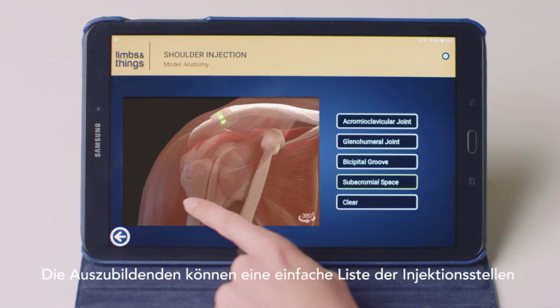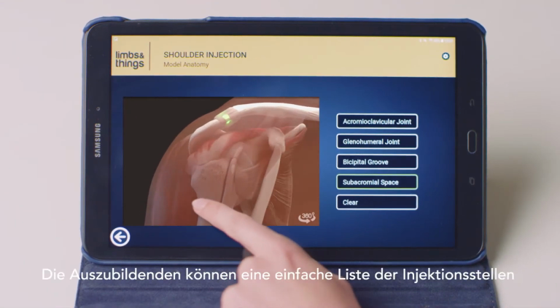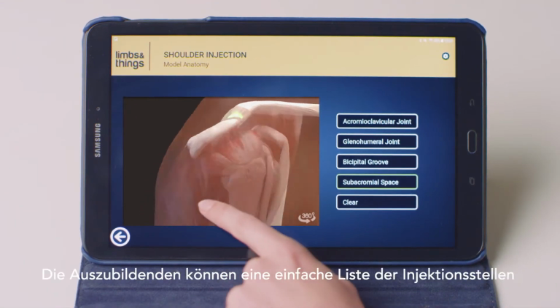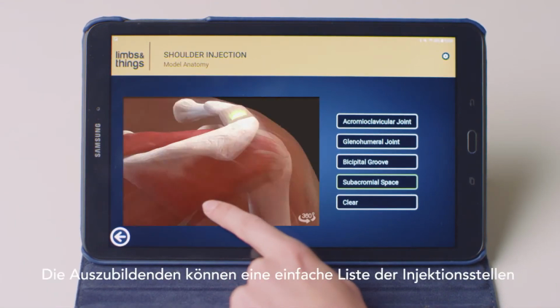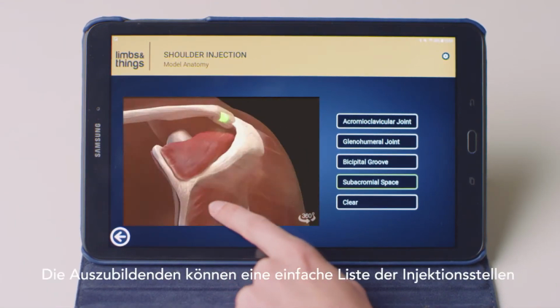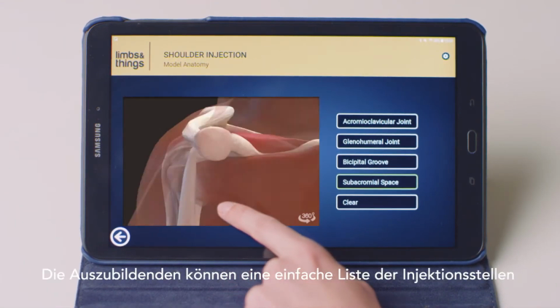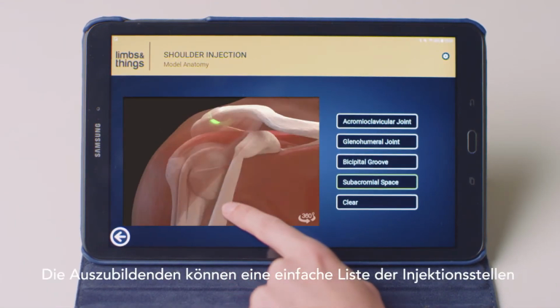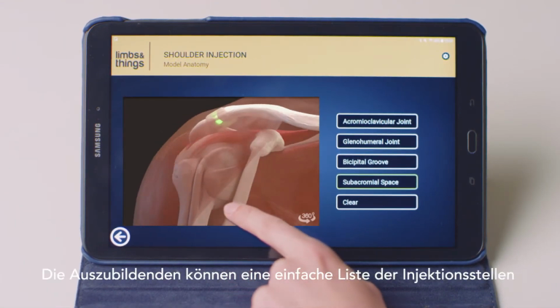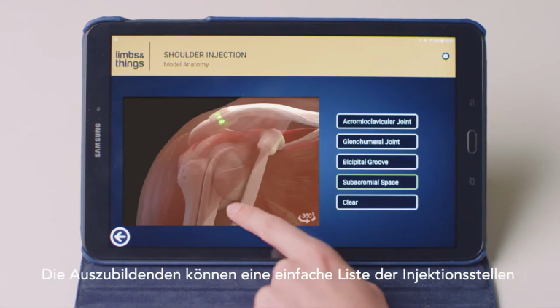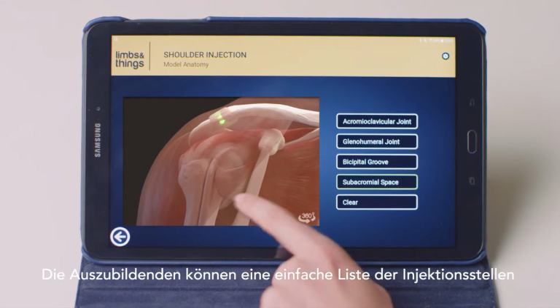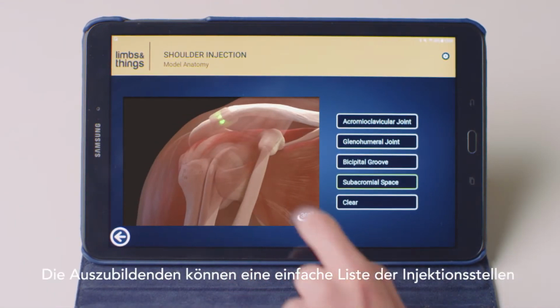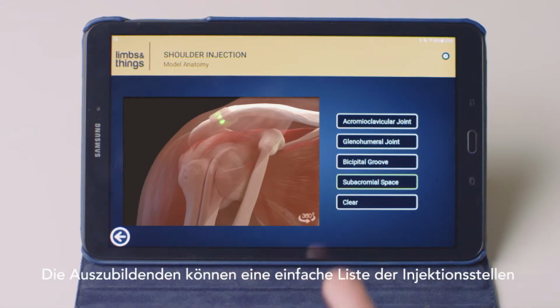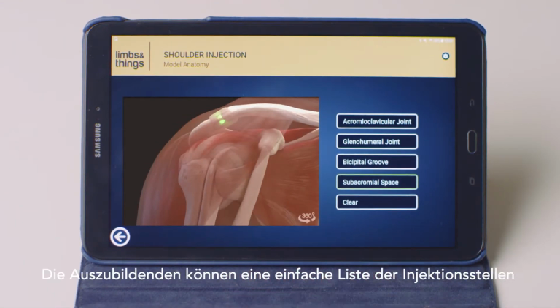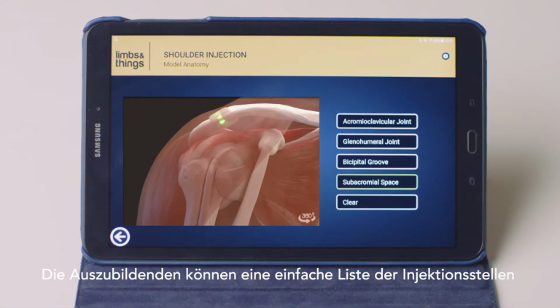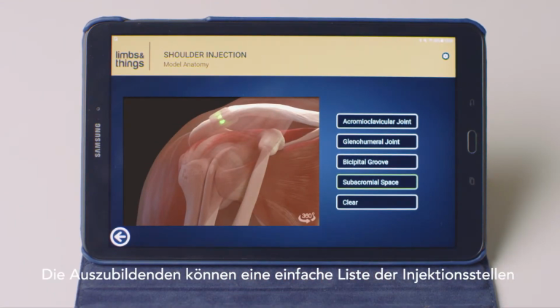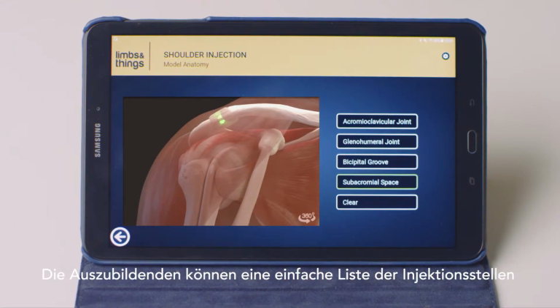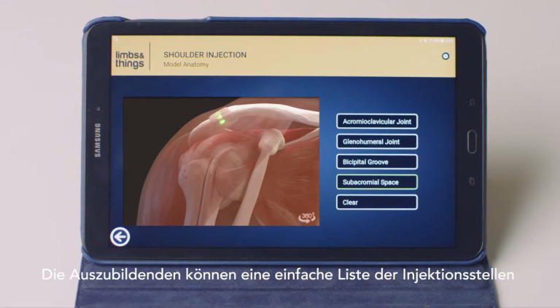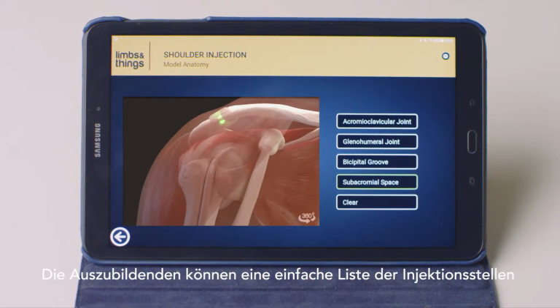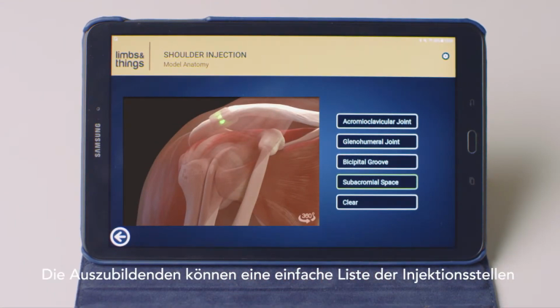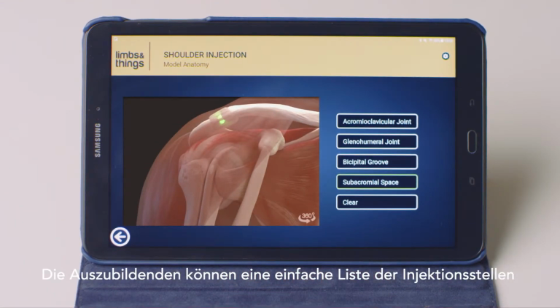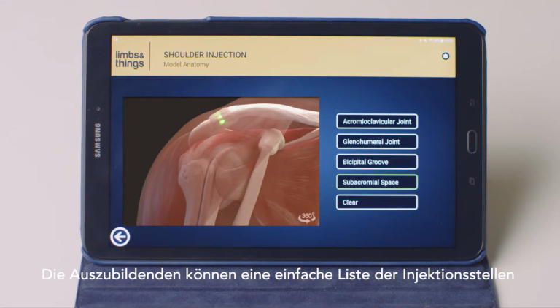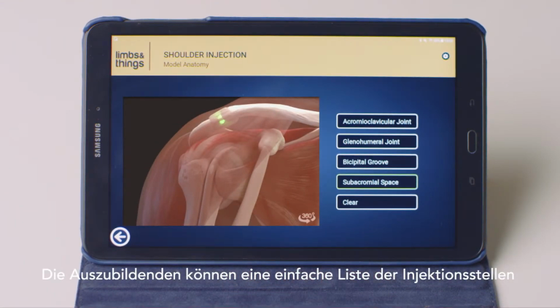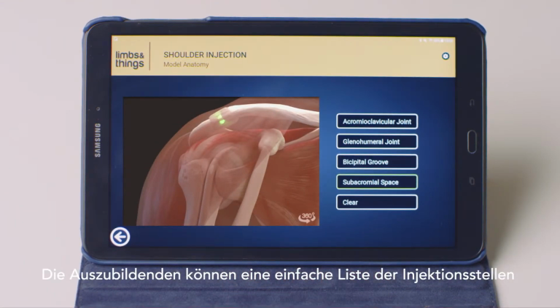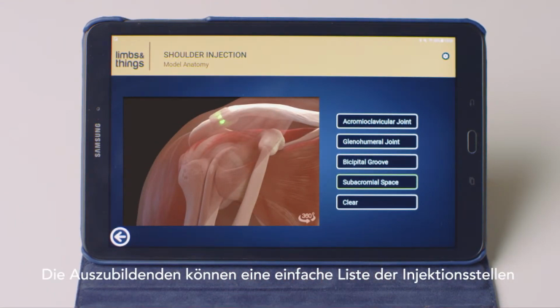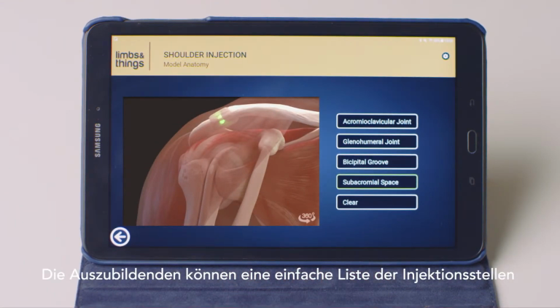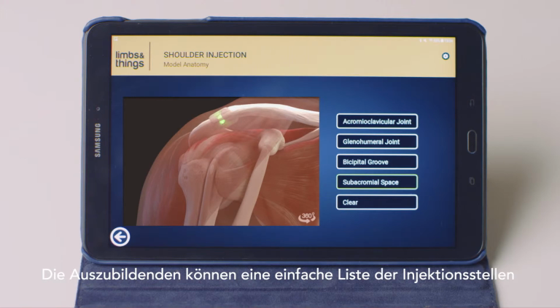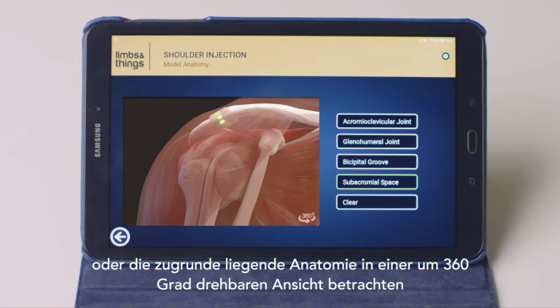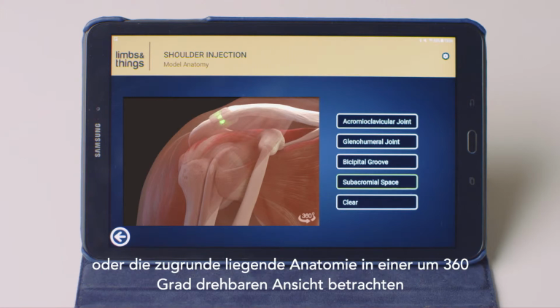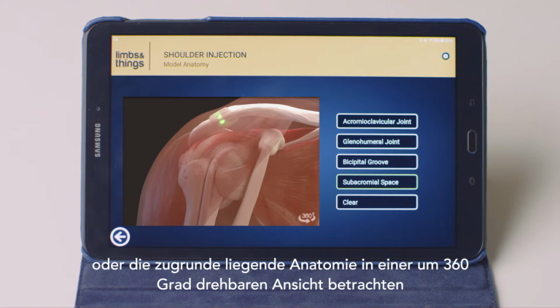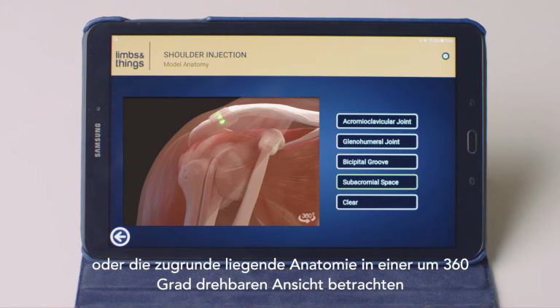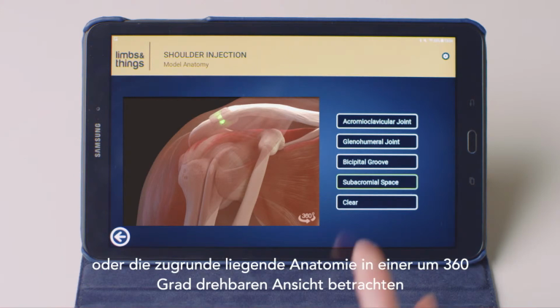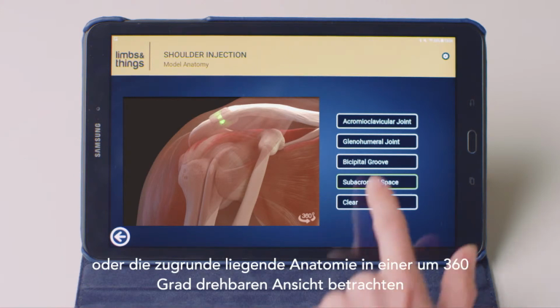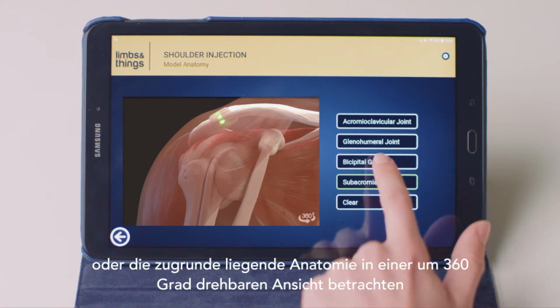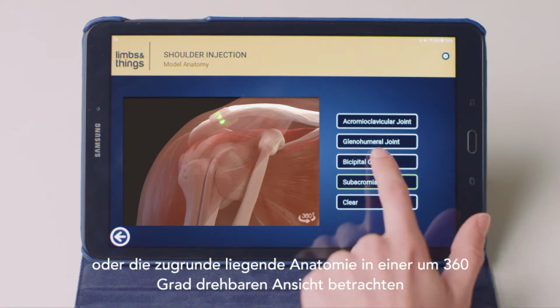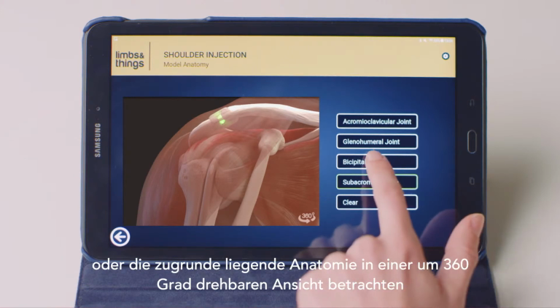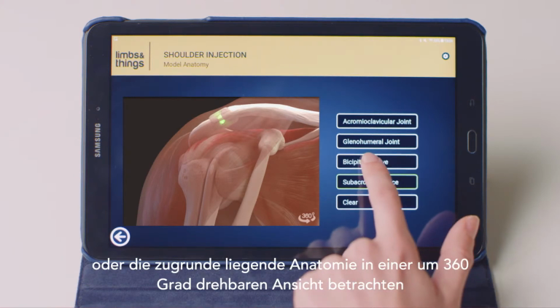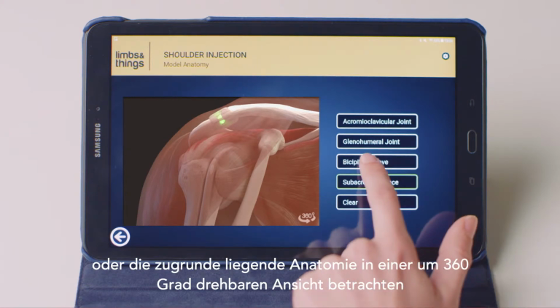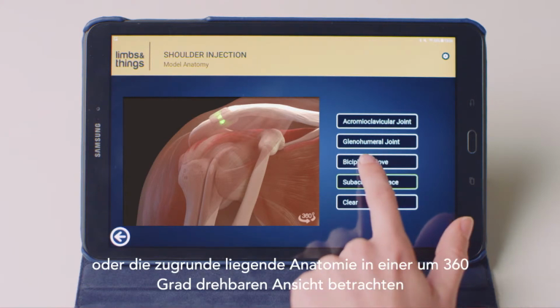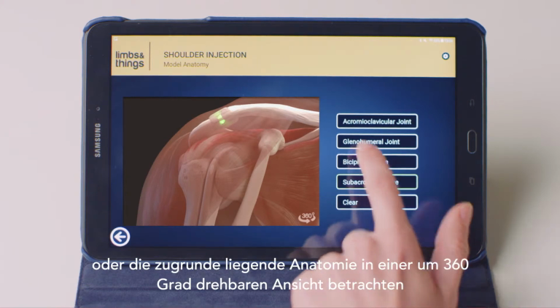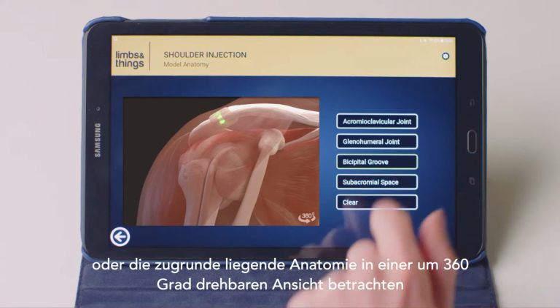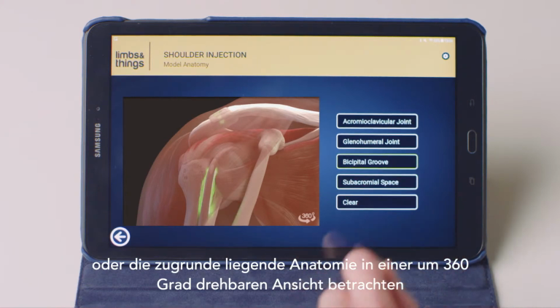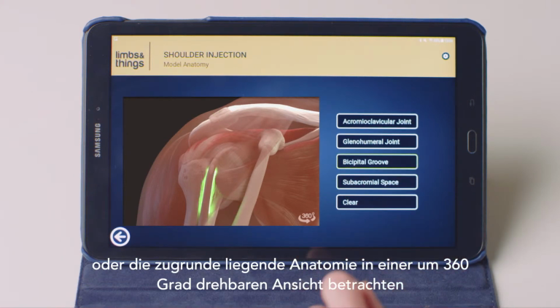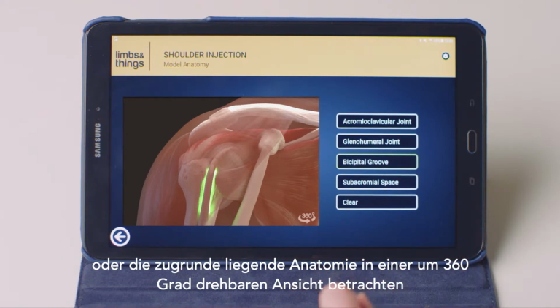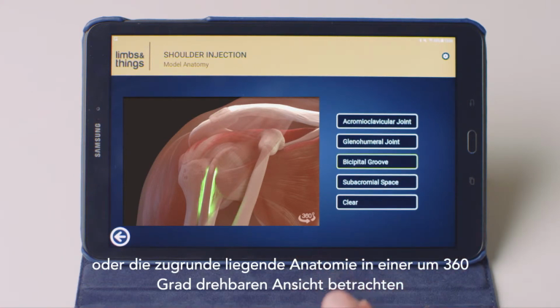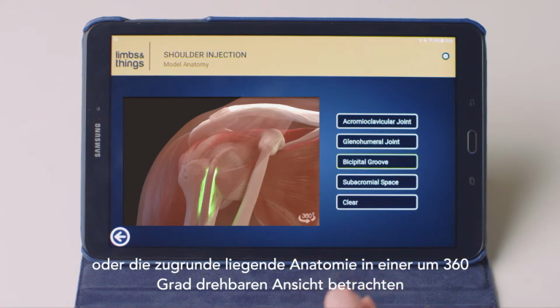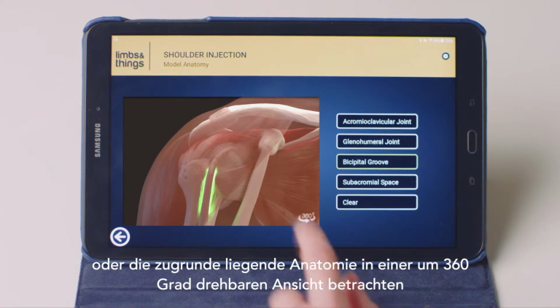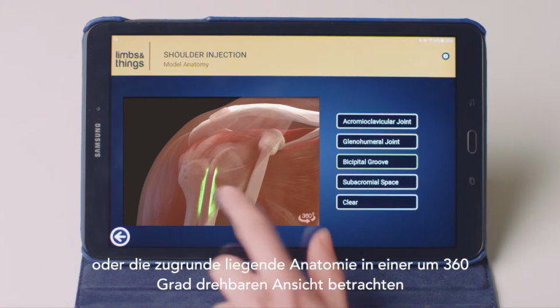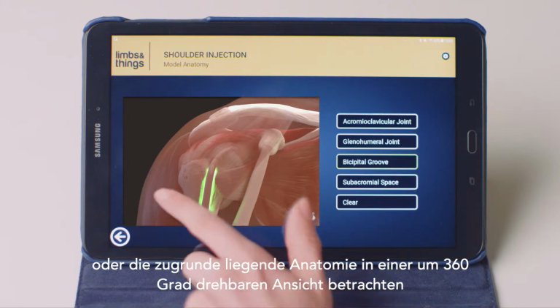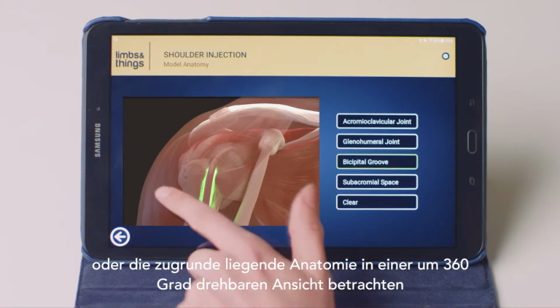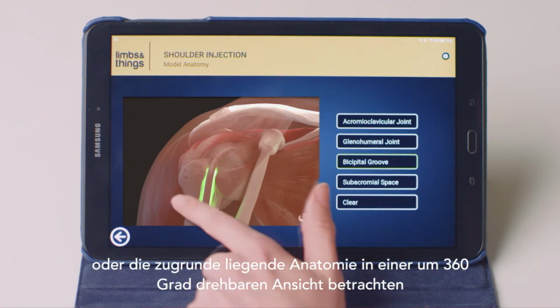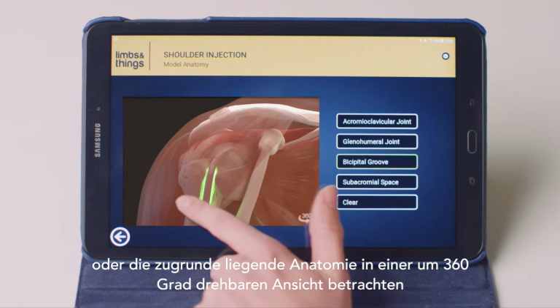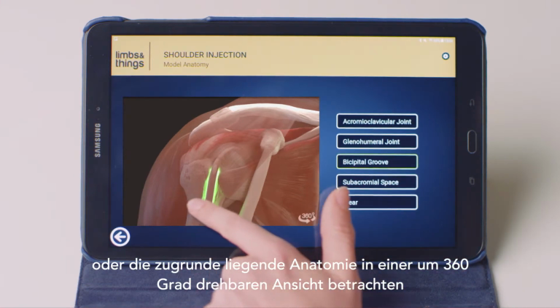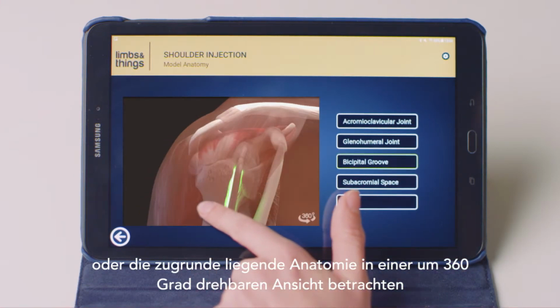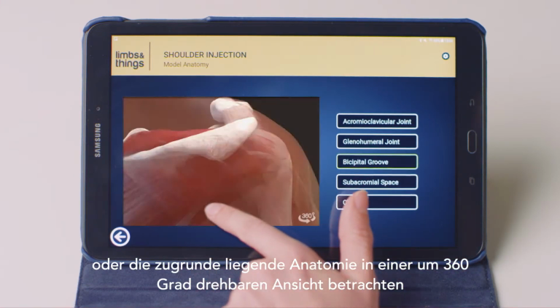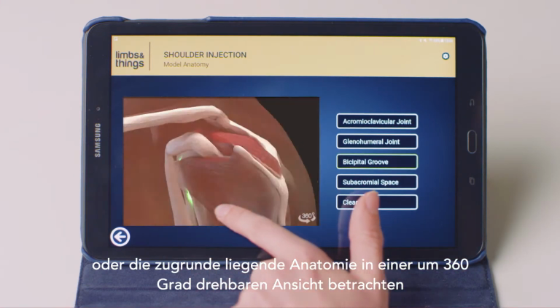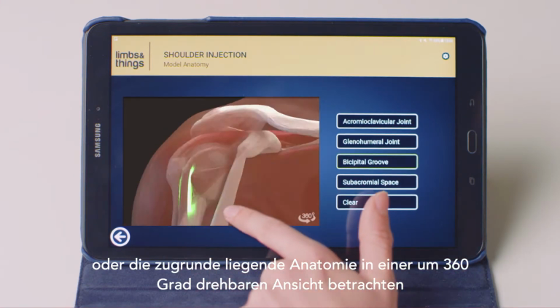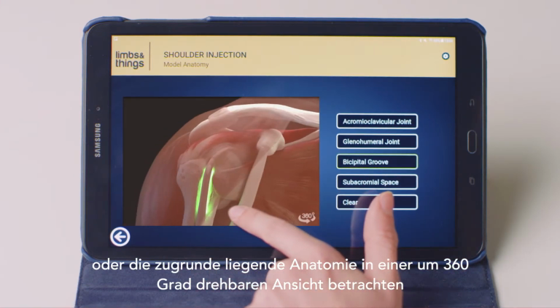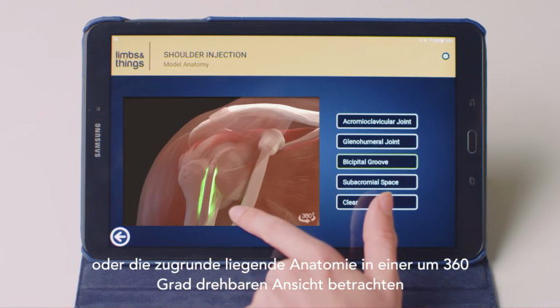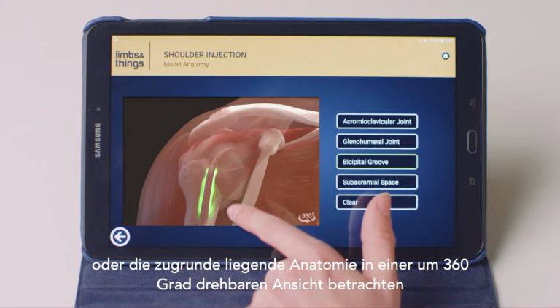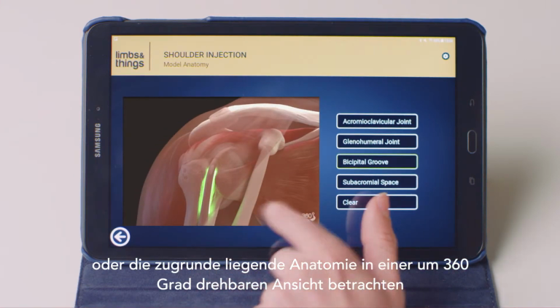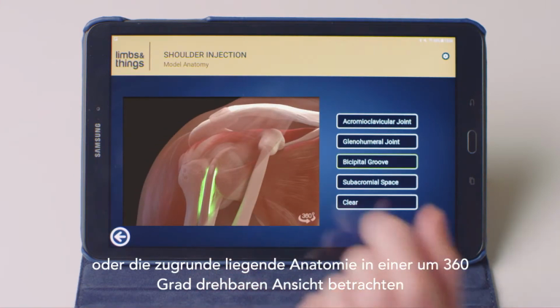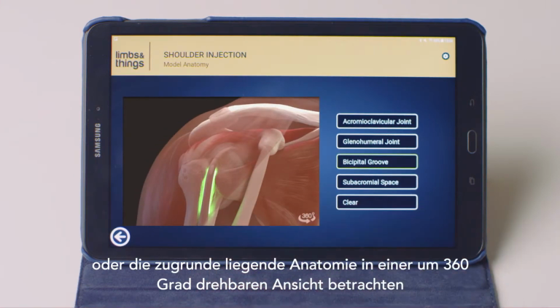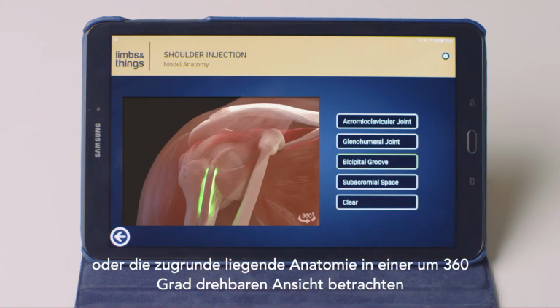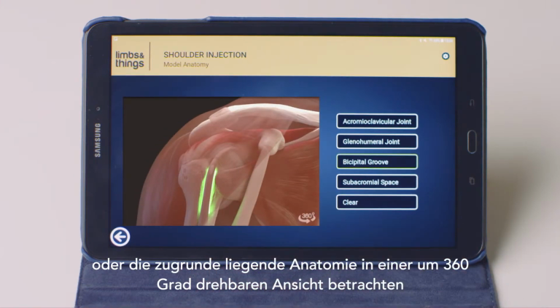Trainees can view a simple list of injection sites, or the underlying anatomy in a 360-degree rotatable view.